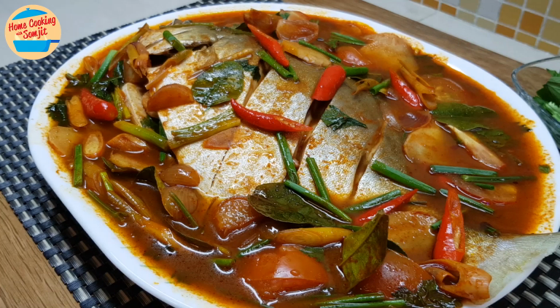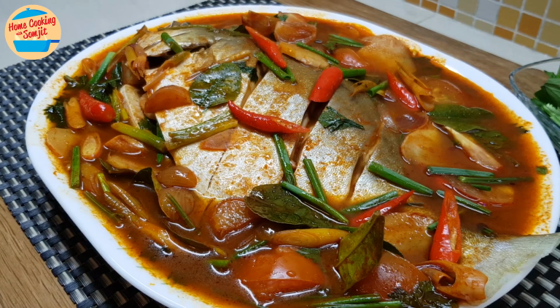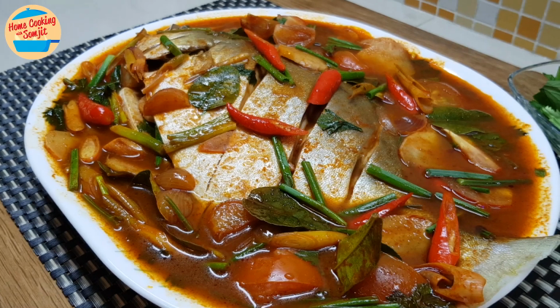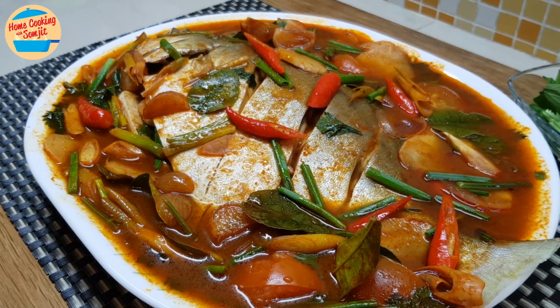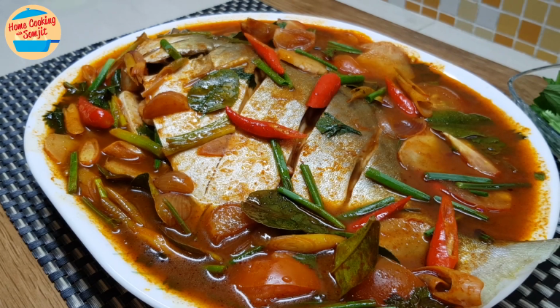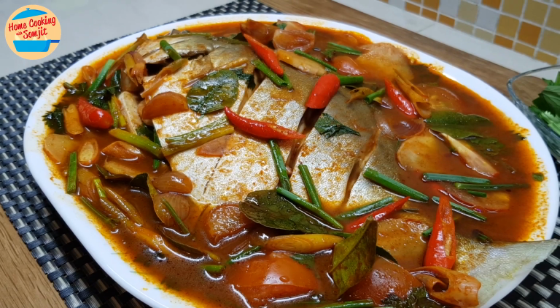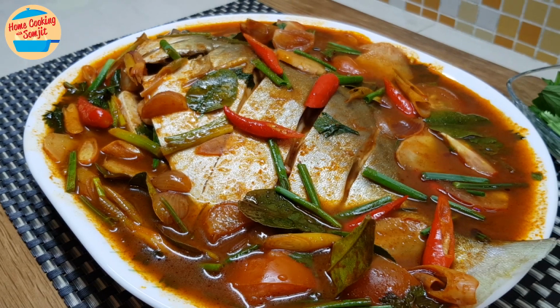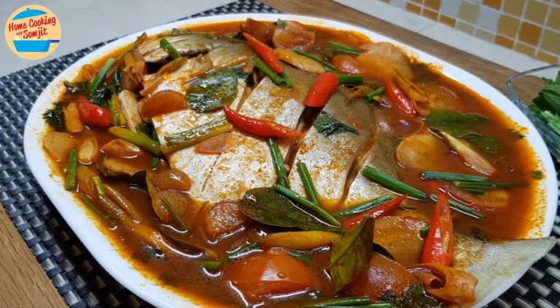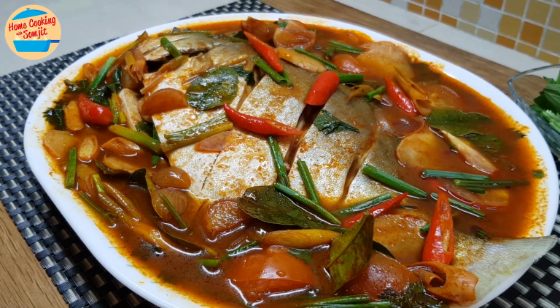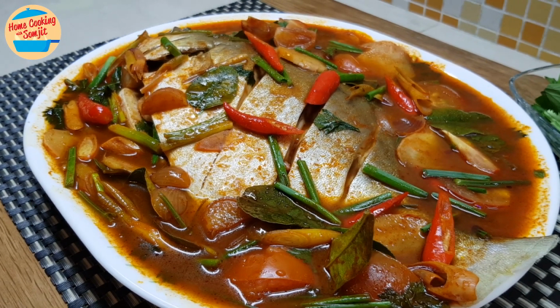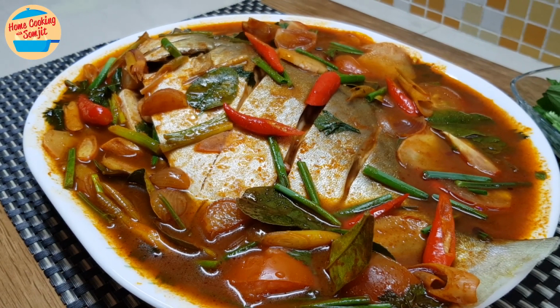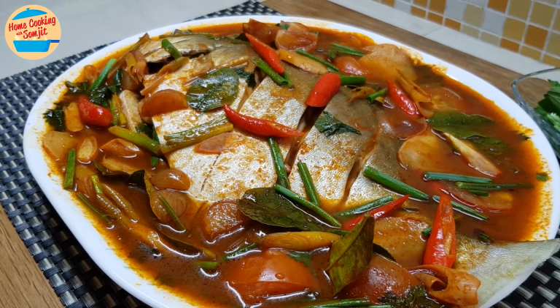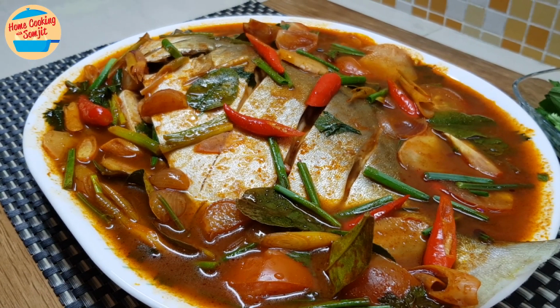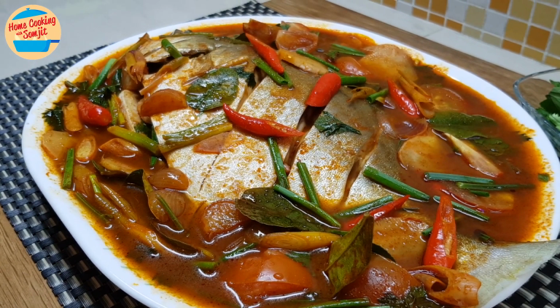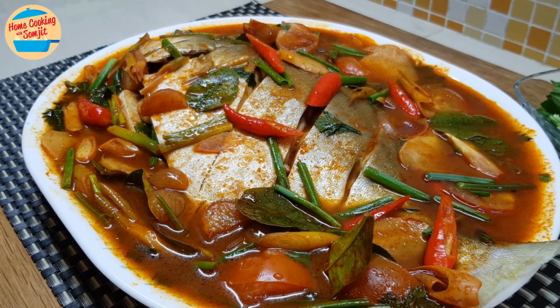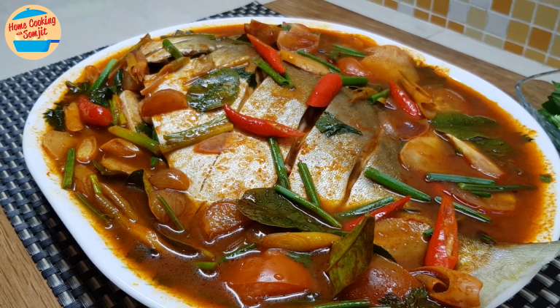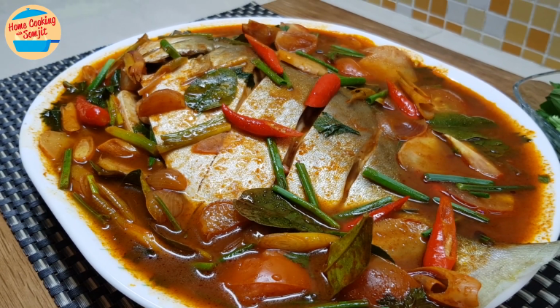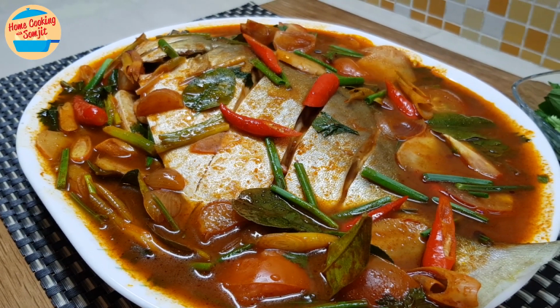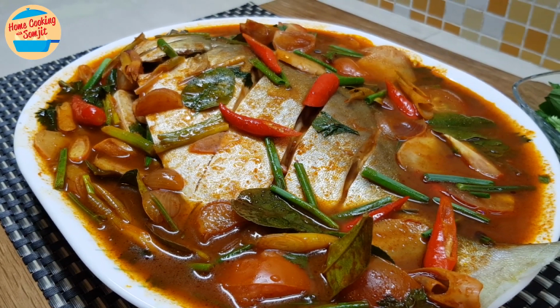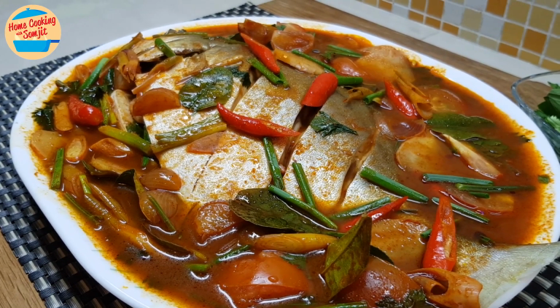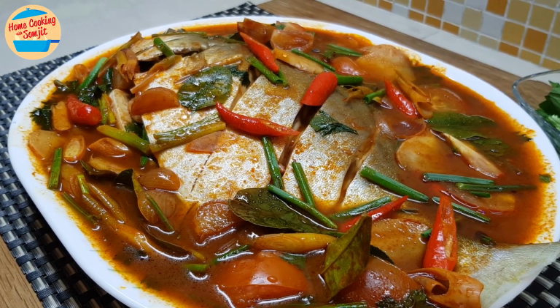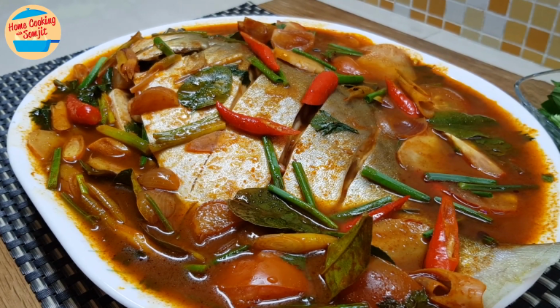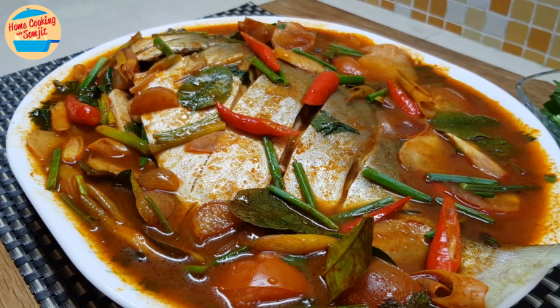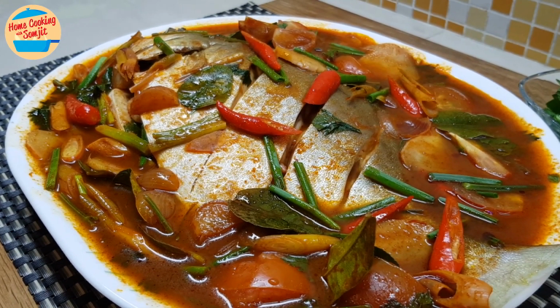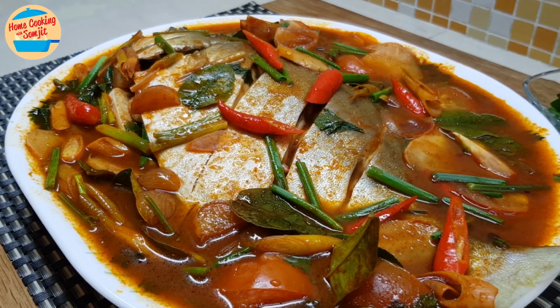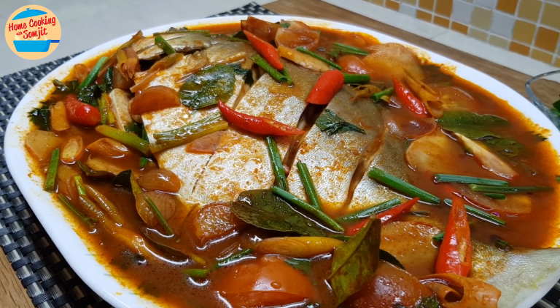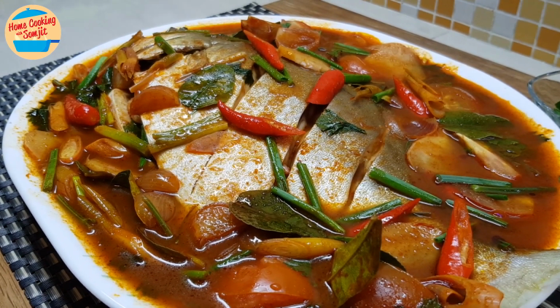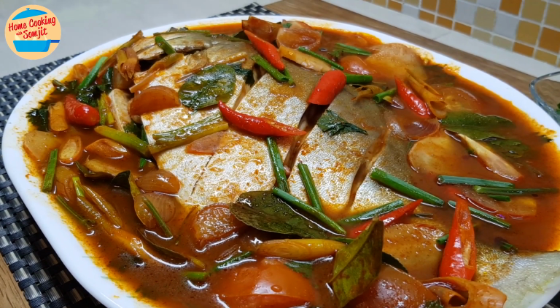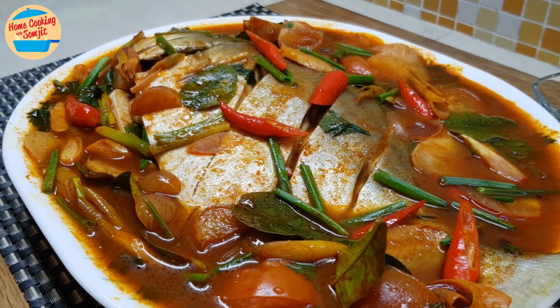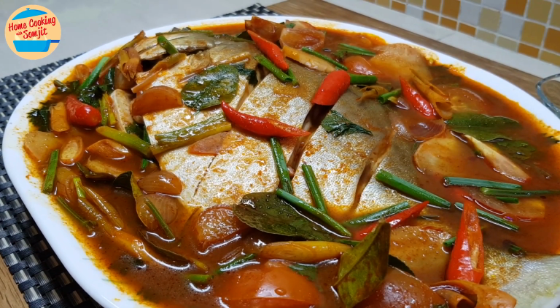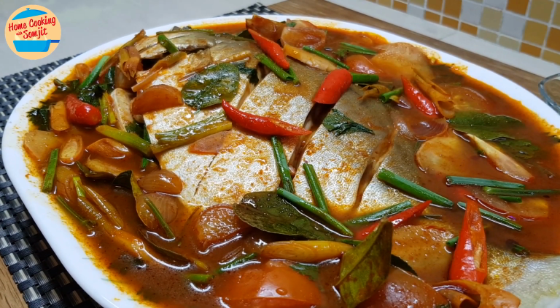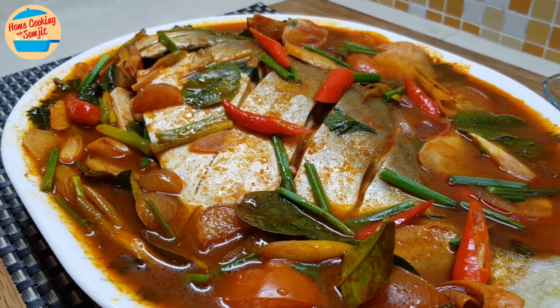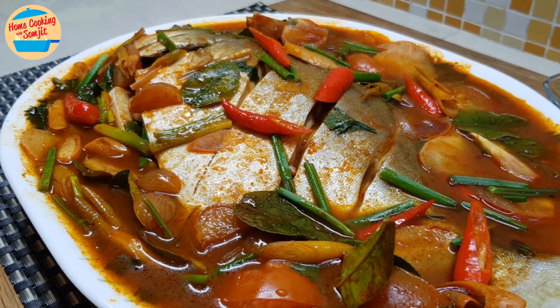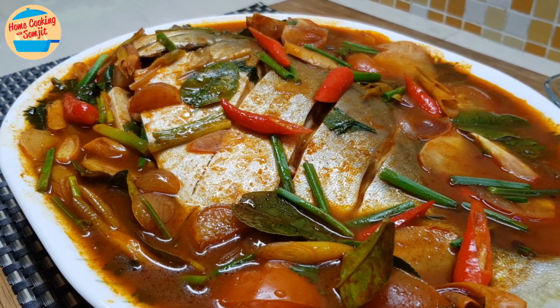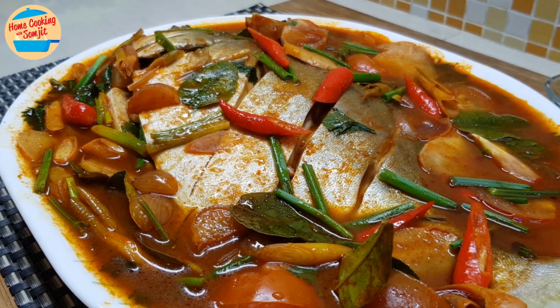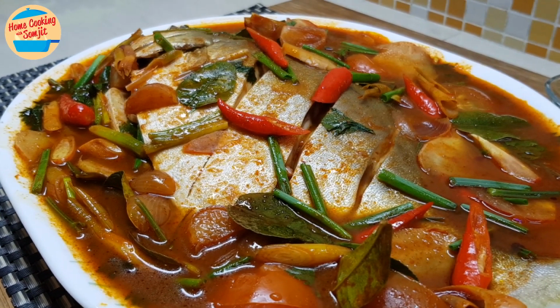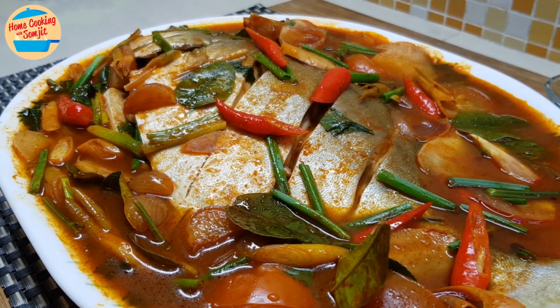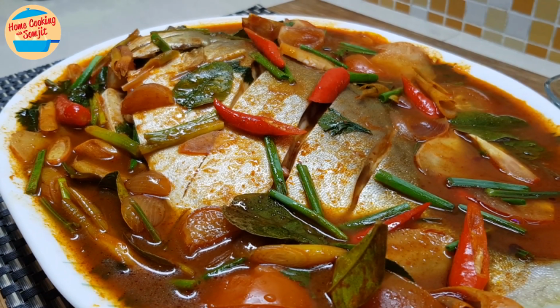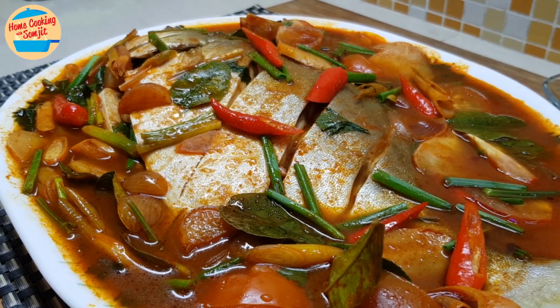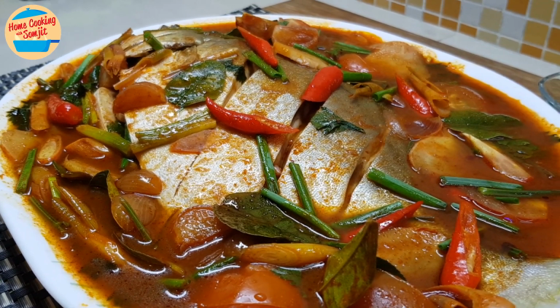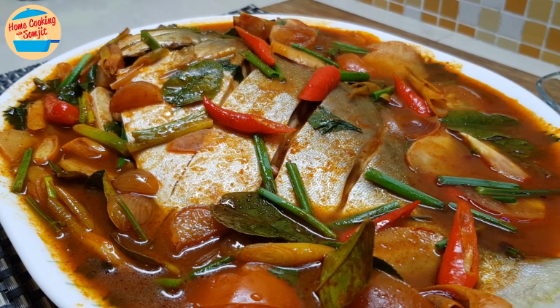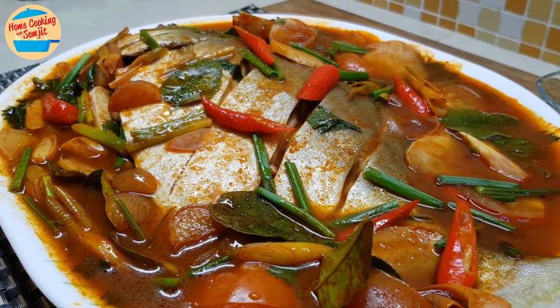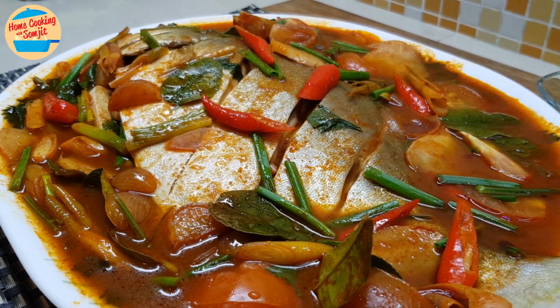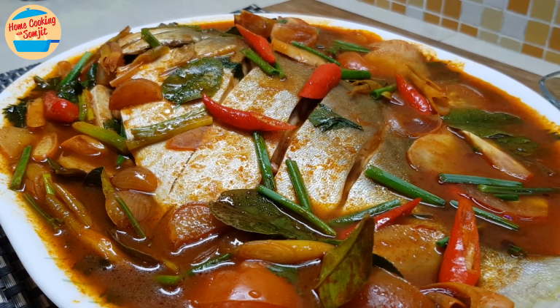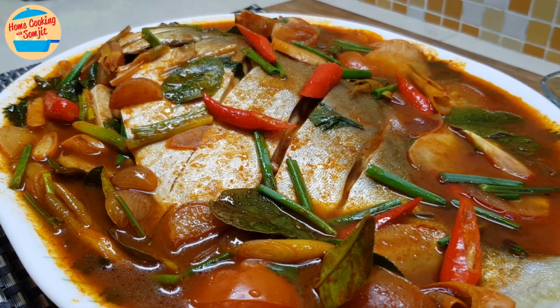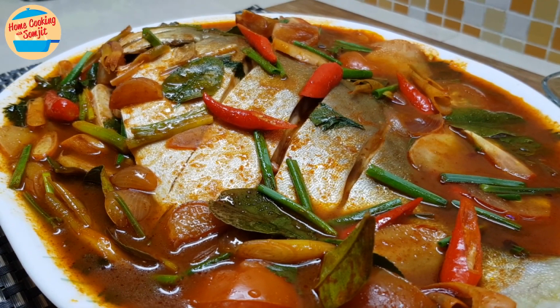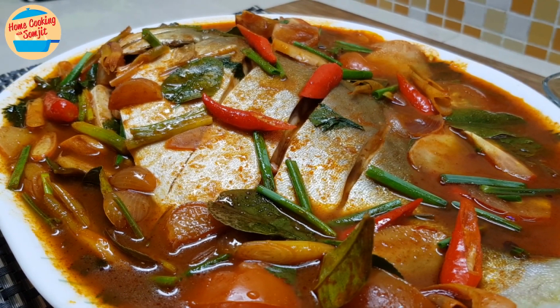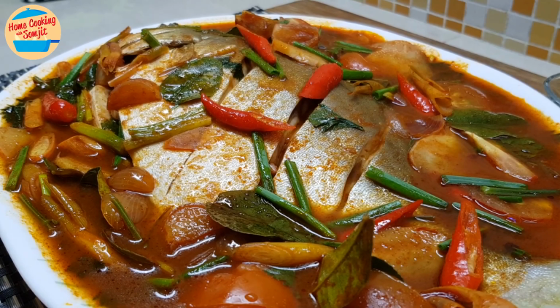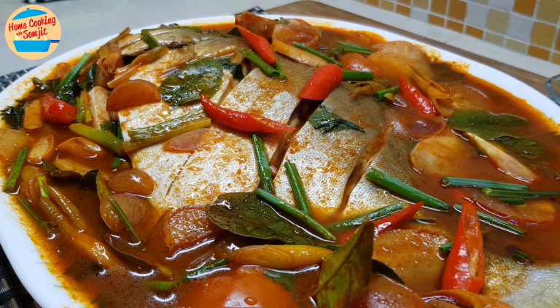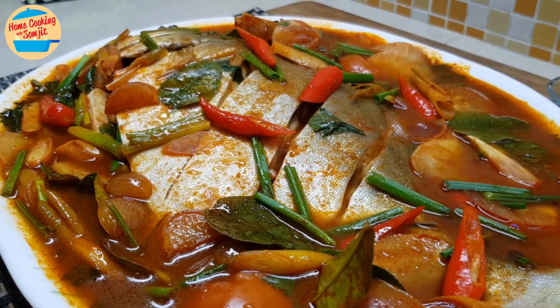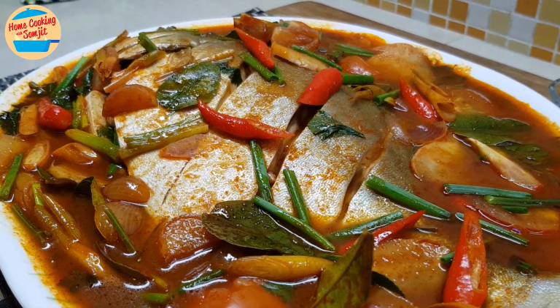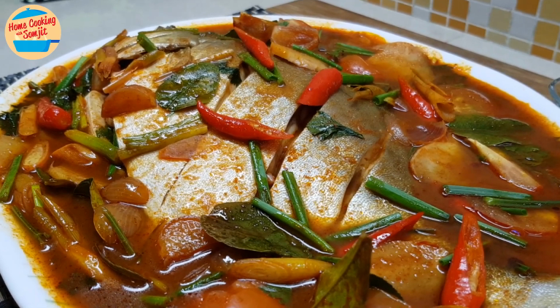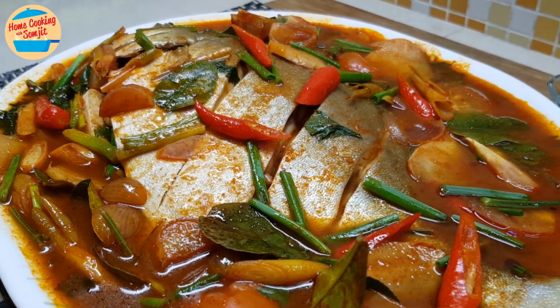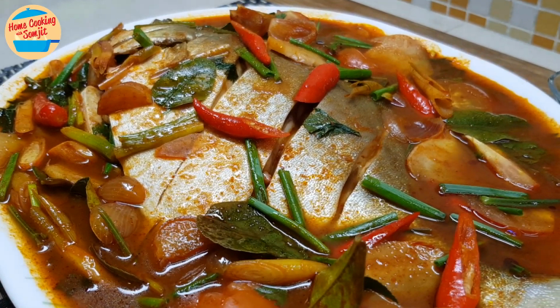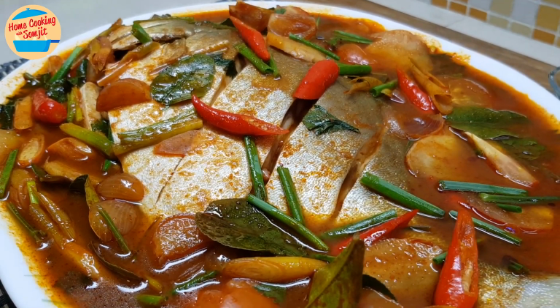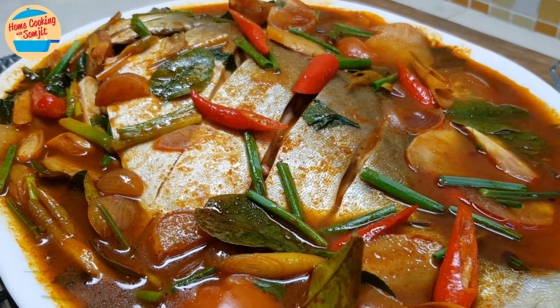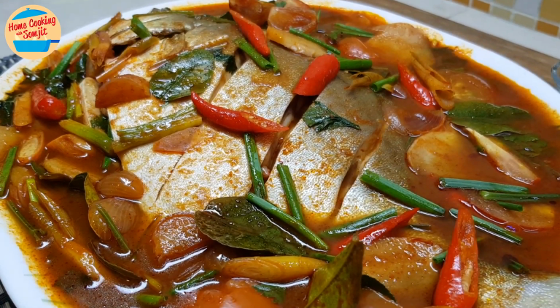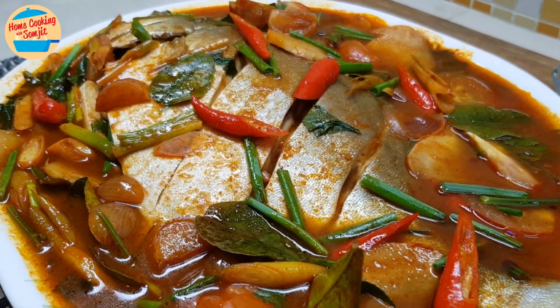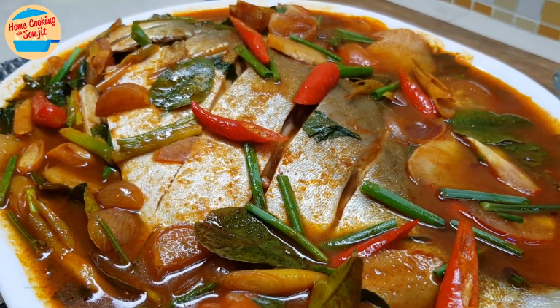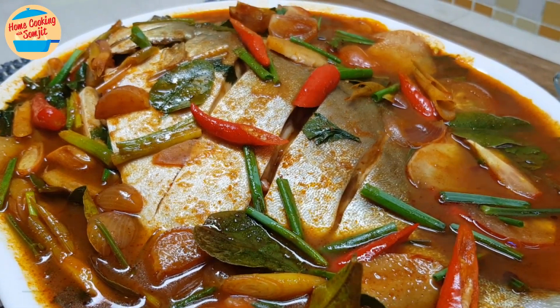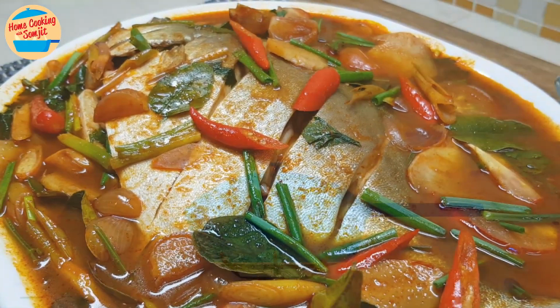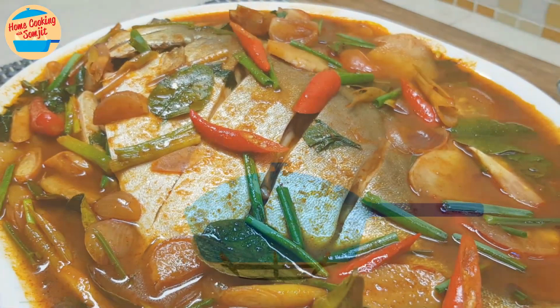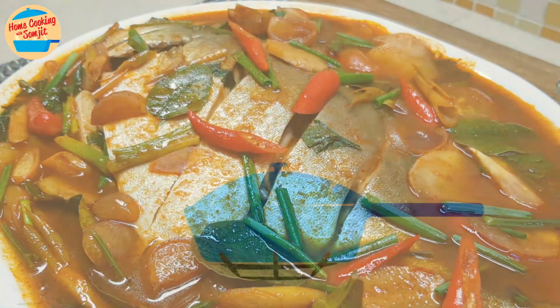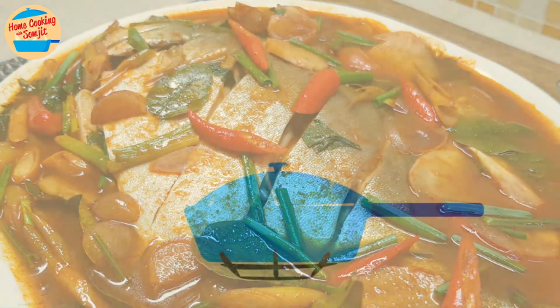Today, I'm cooking a delicious Tom Yum Steamed Fish Dinner for my family. This recipe is for 4 servings.